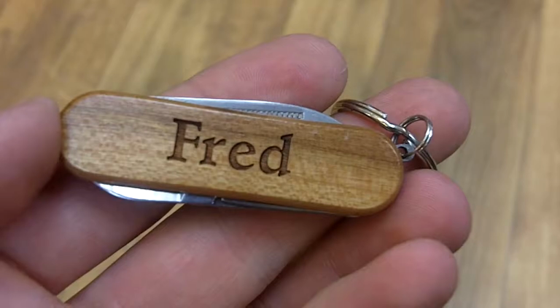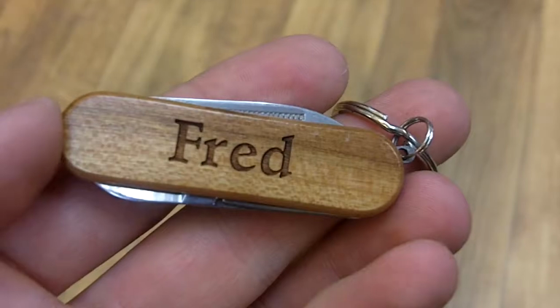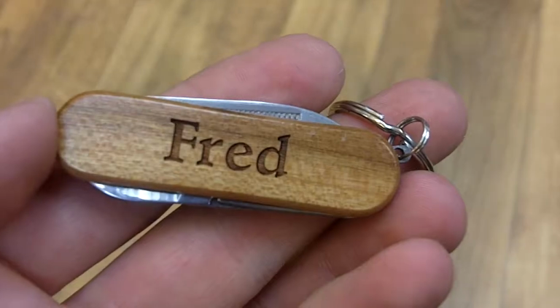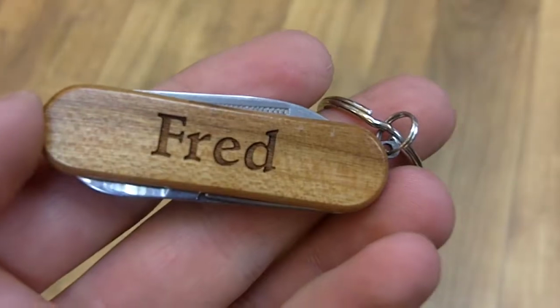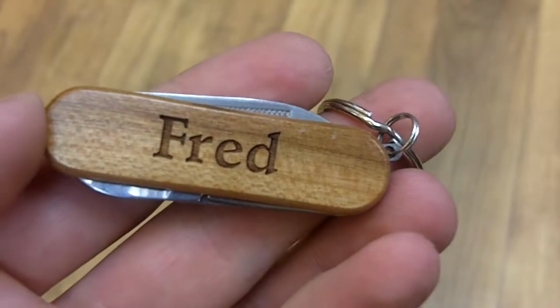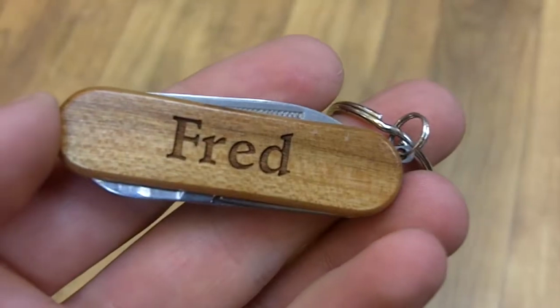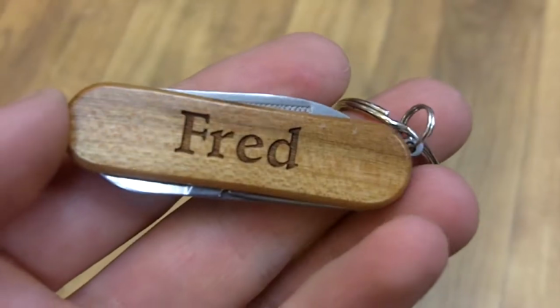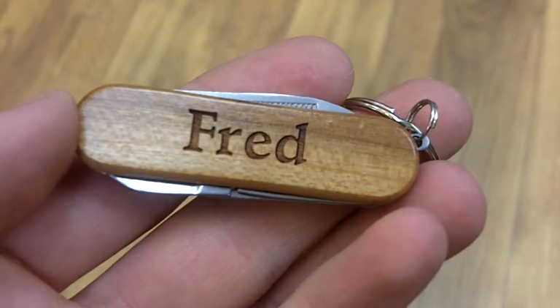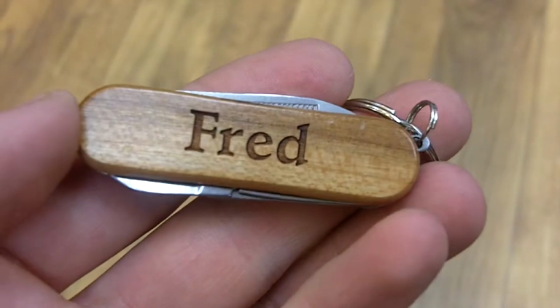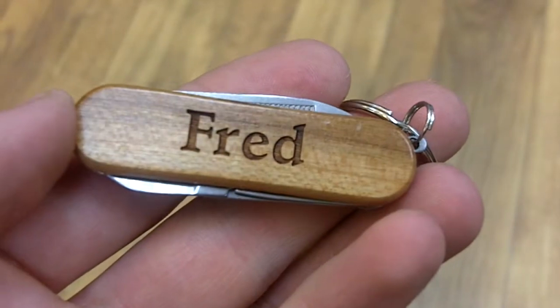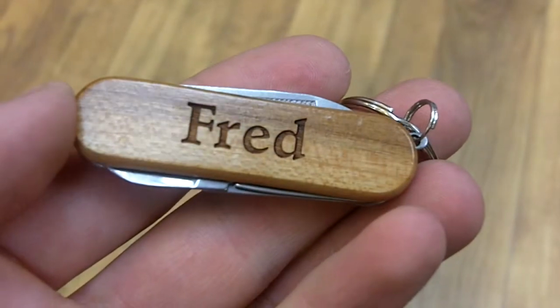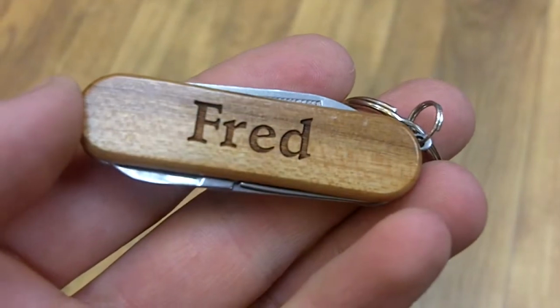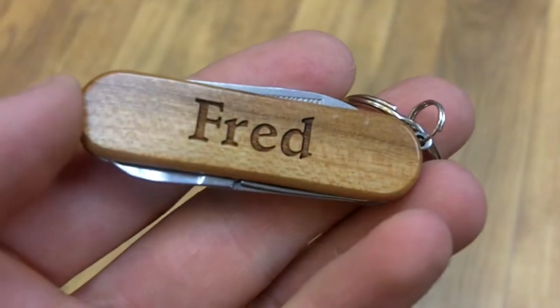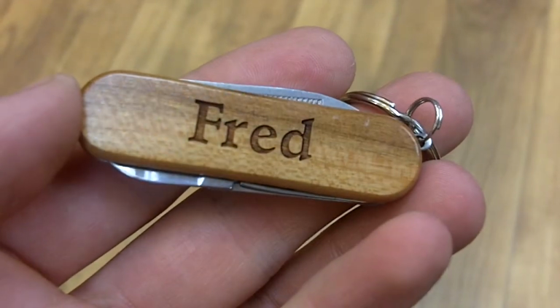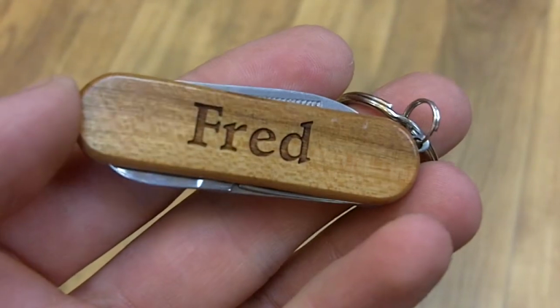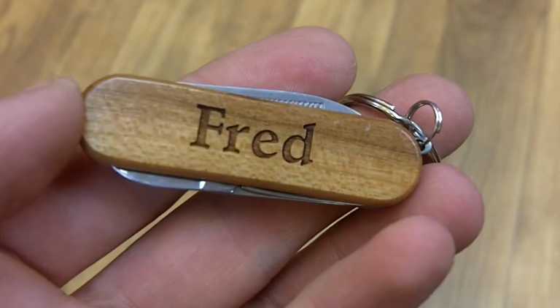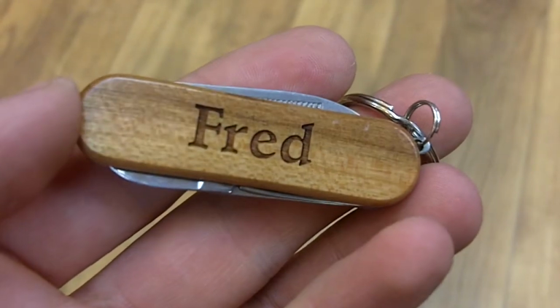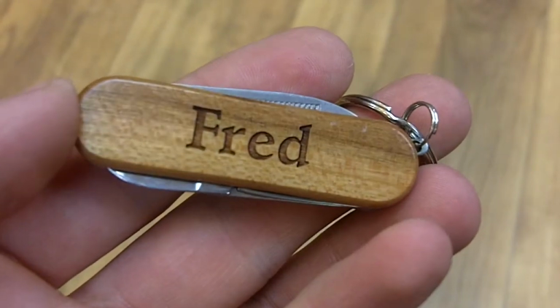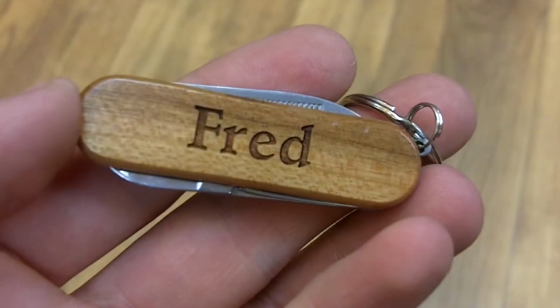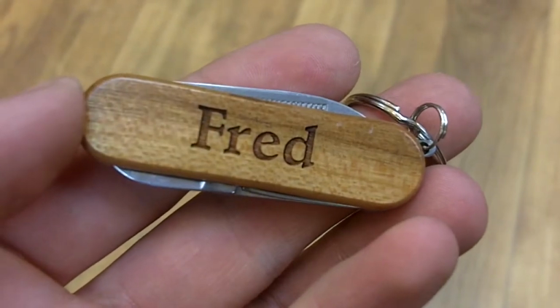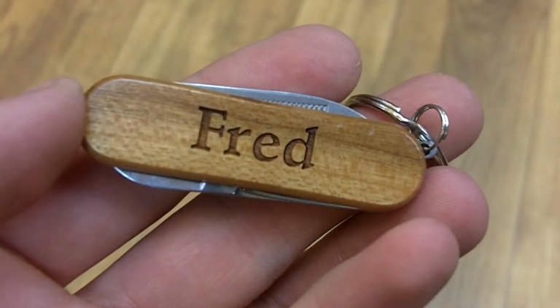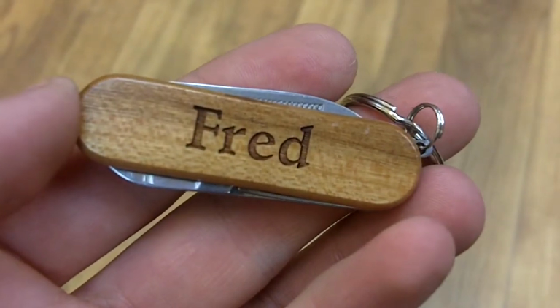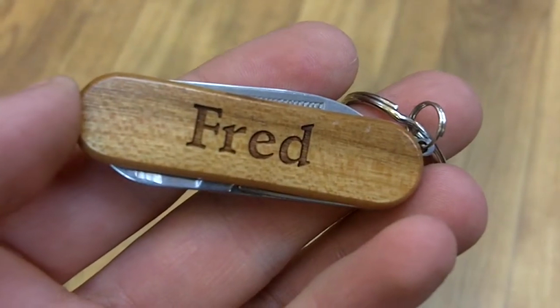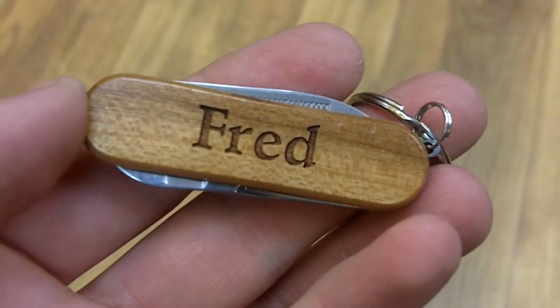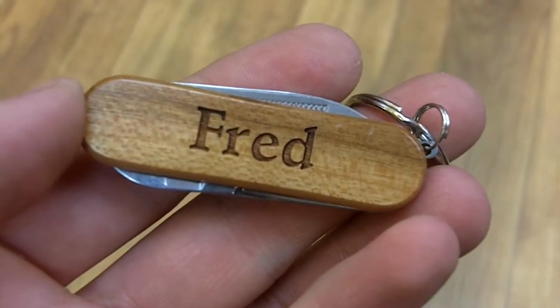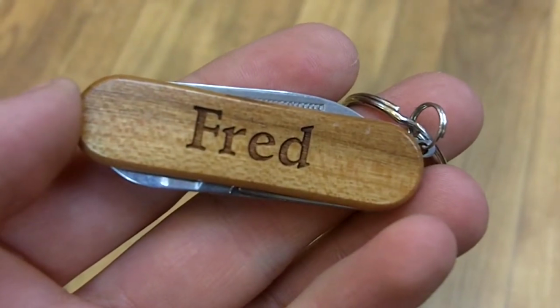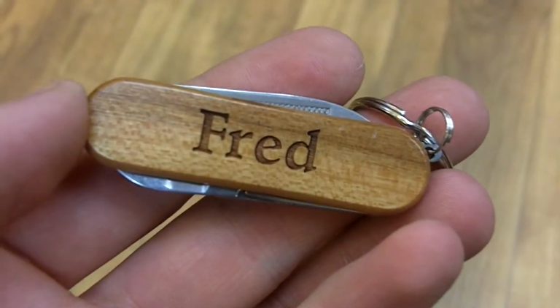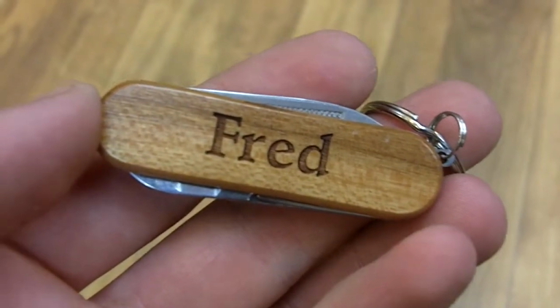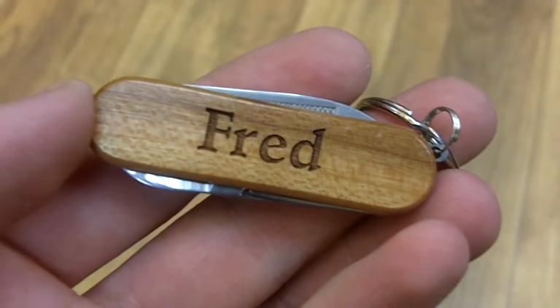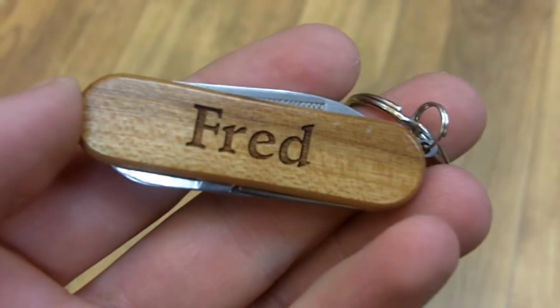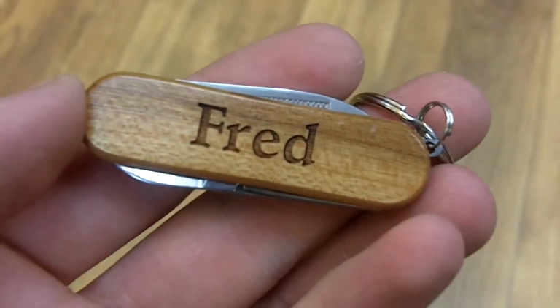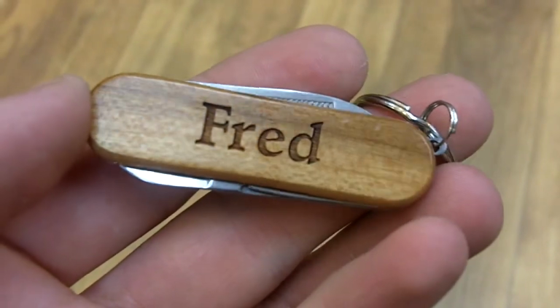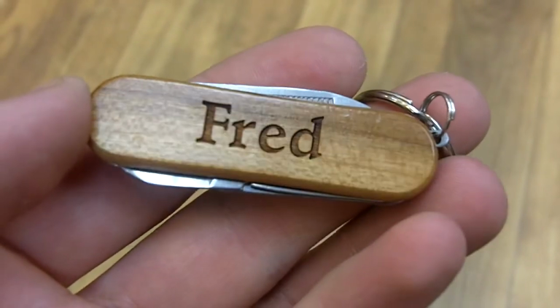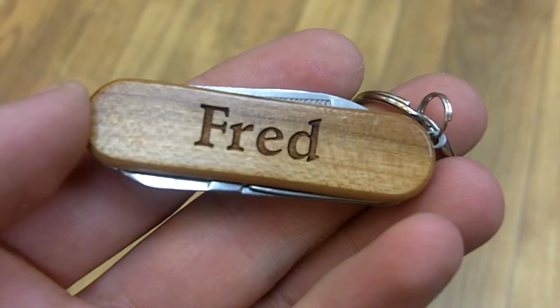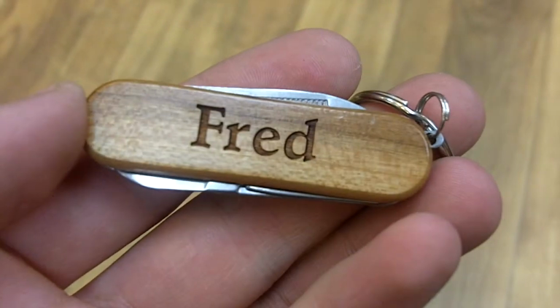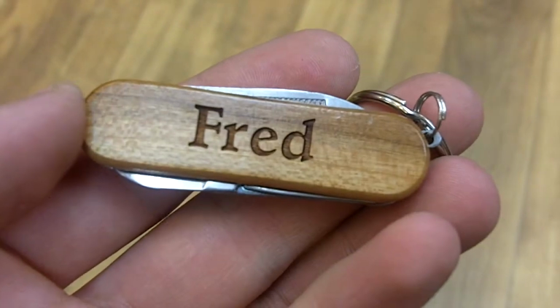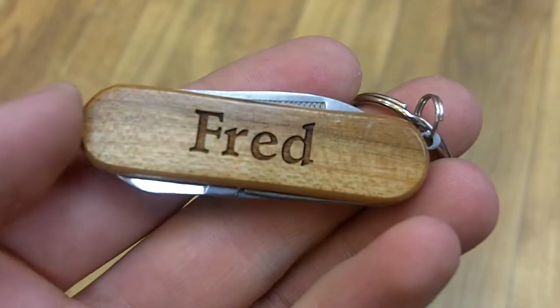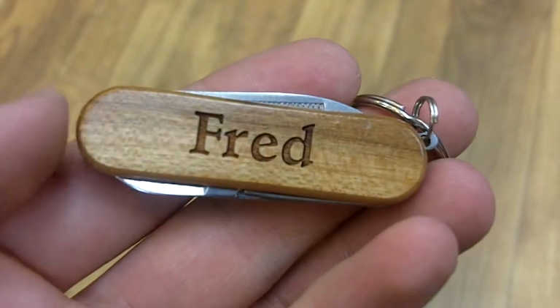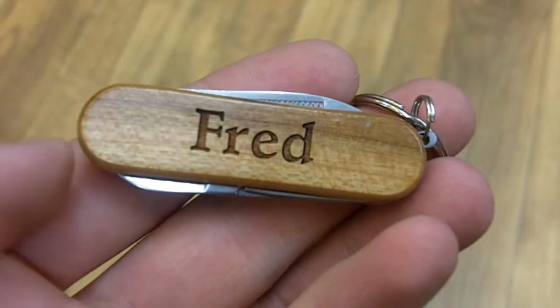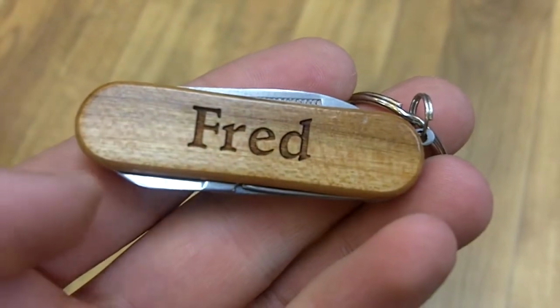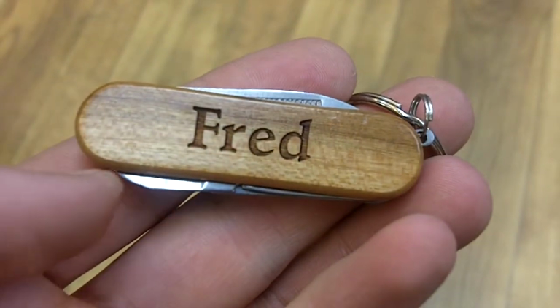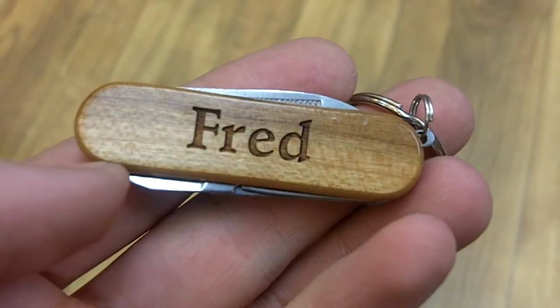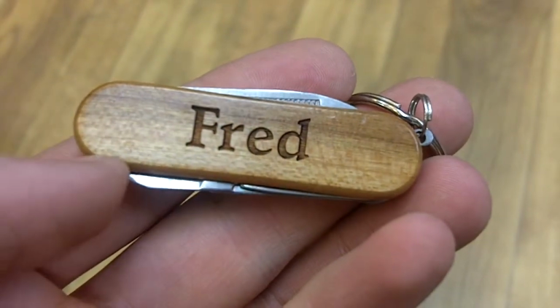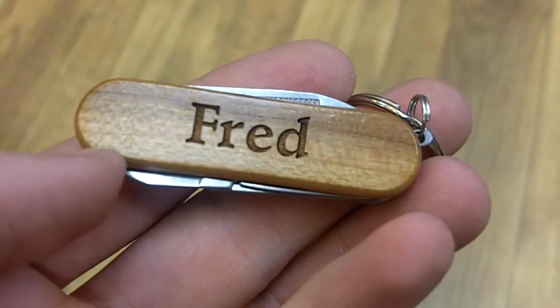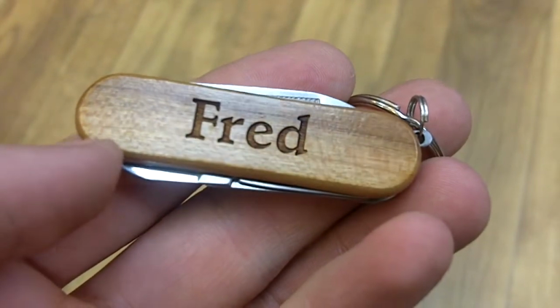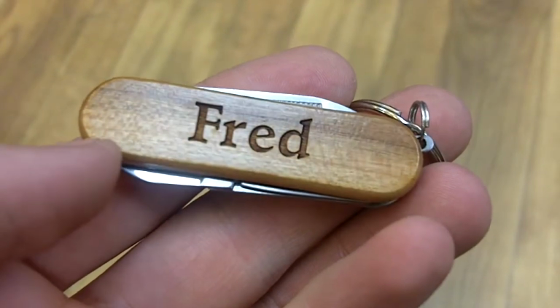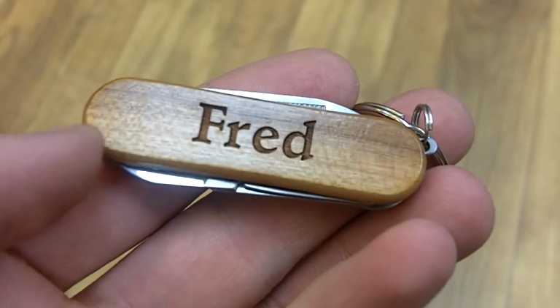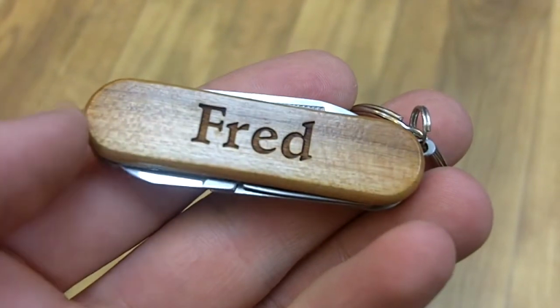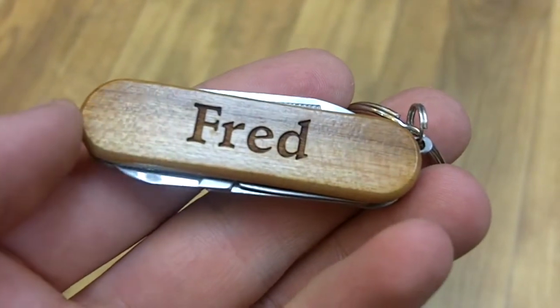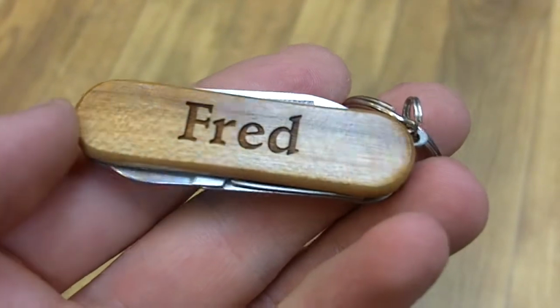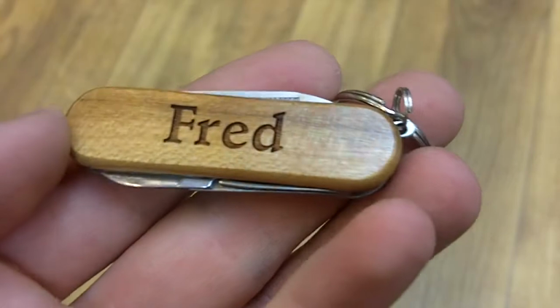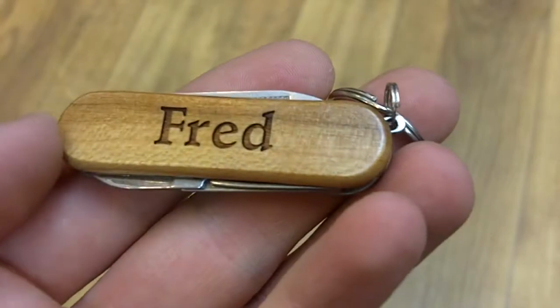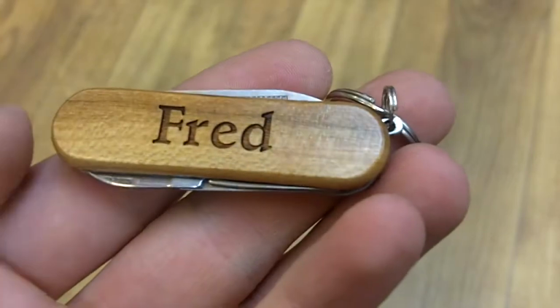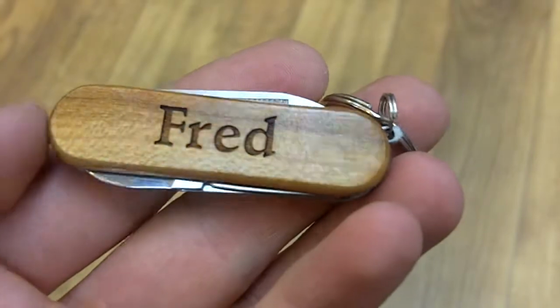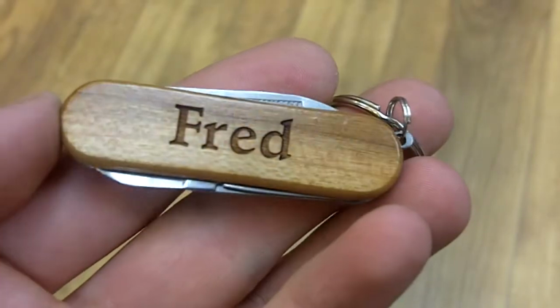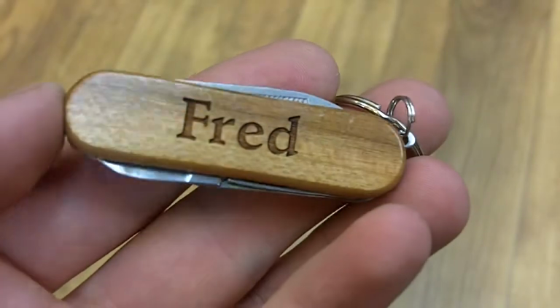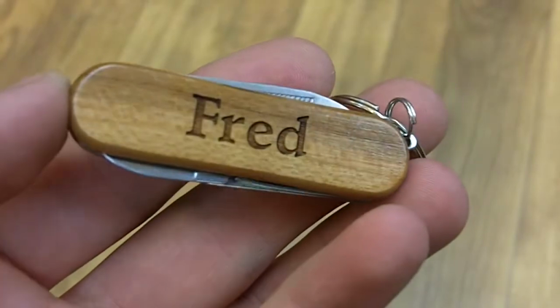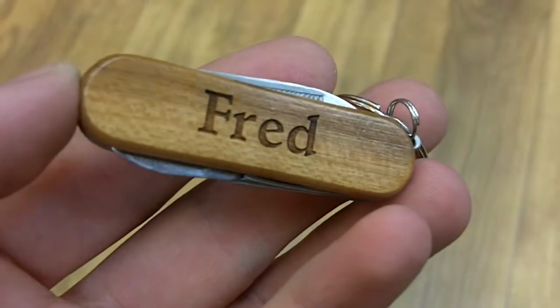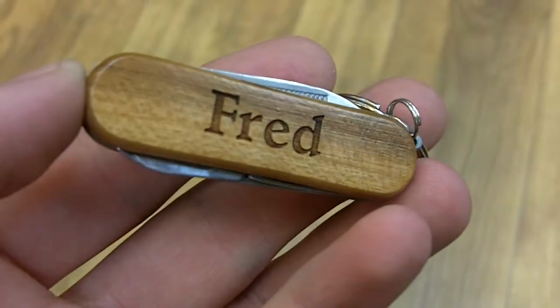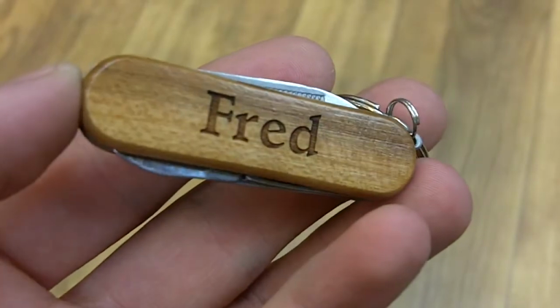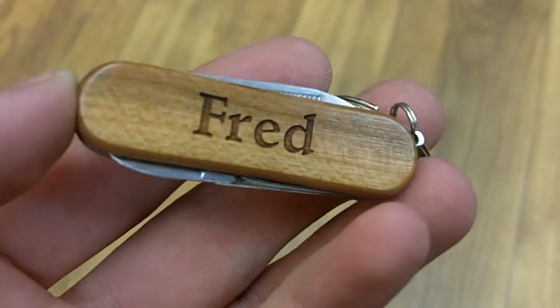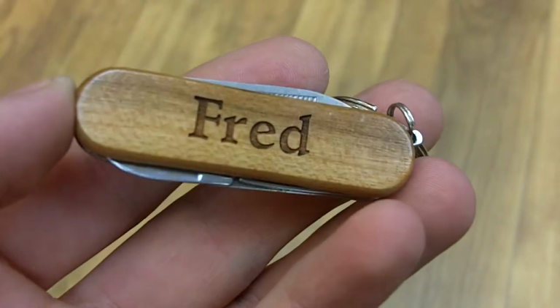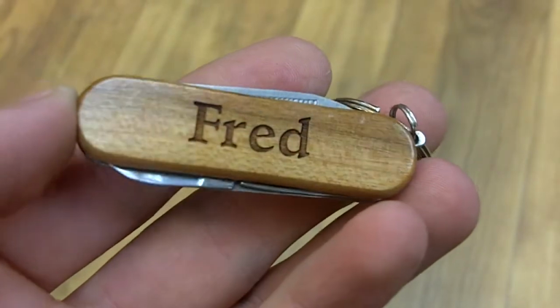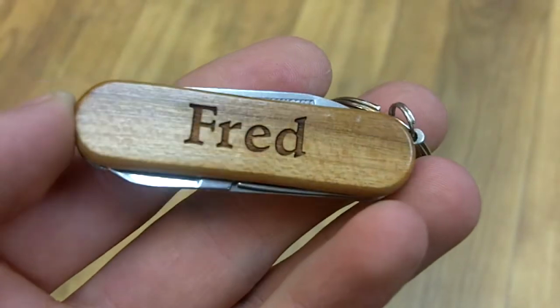Here we have Fred, a personalized pocket tool from Wayne Carver. As you can see, it's Fred right there with a cross in a nice font, and you'll notice there's a good sheen on the actual wood.